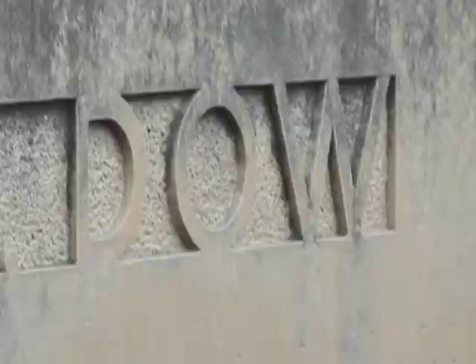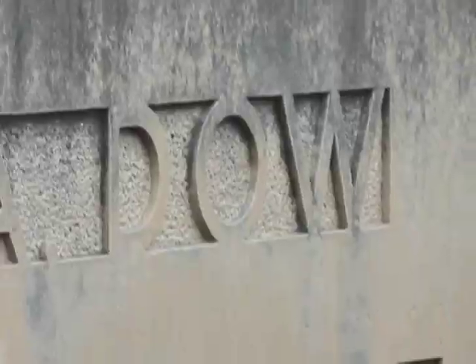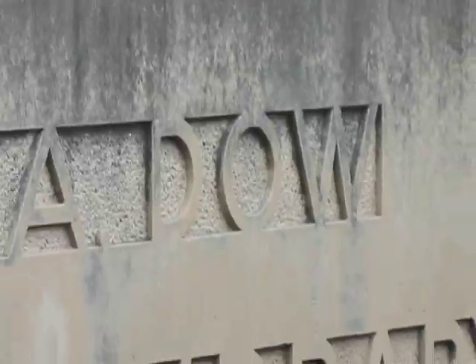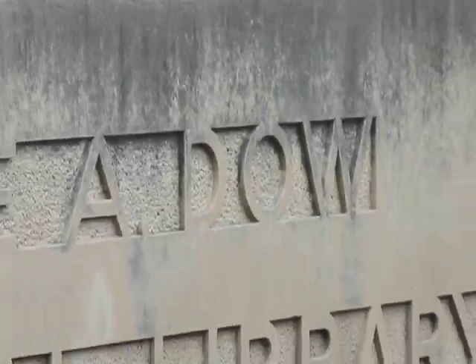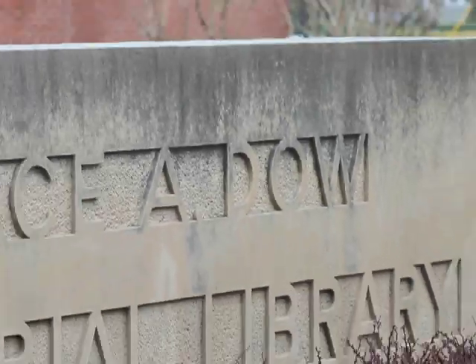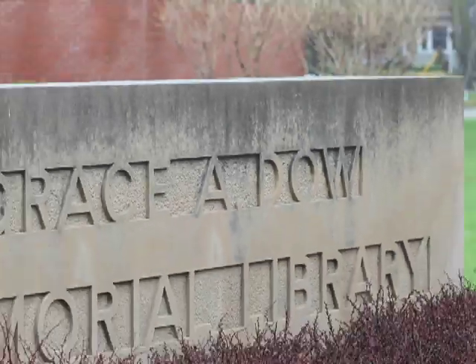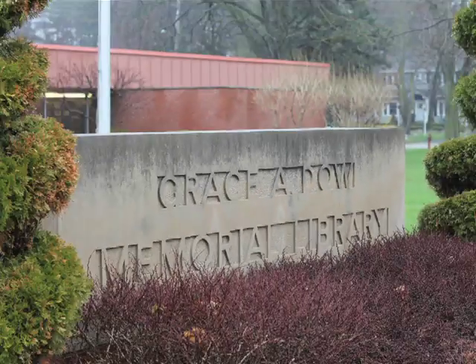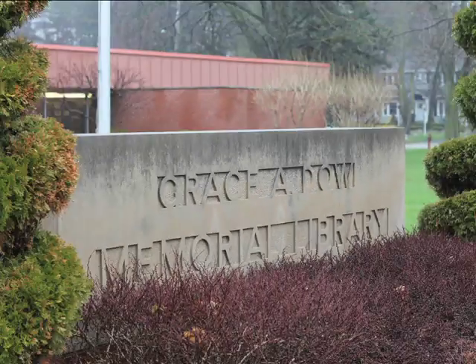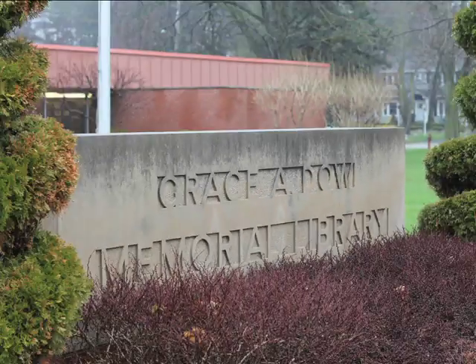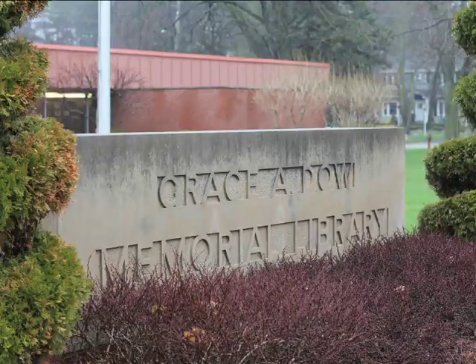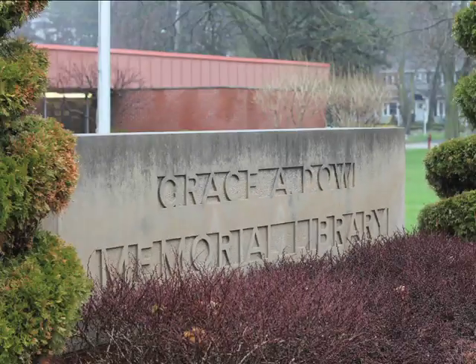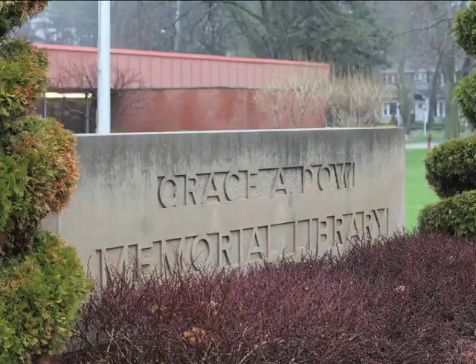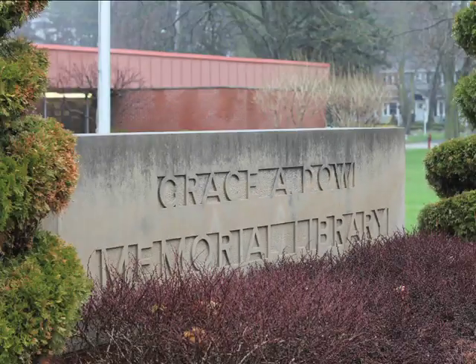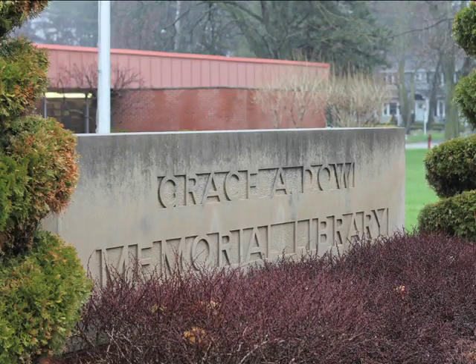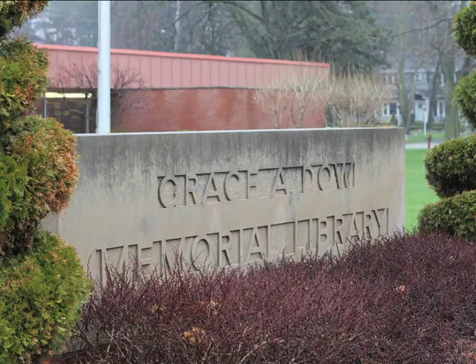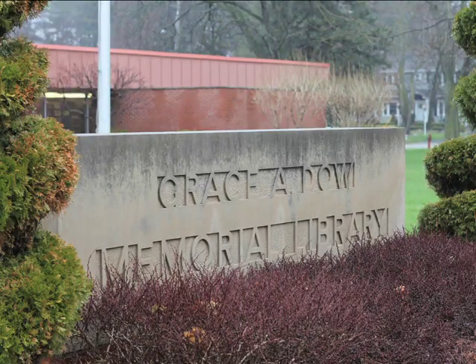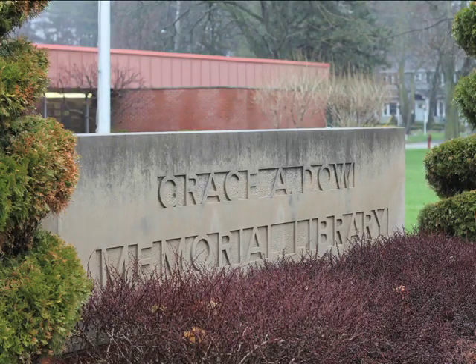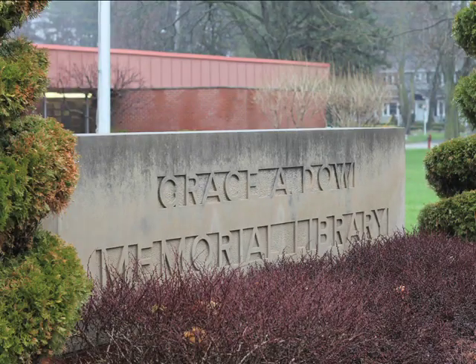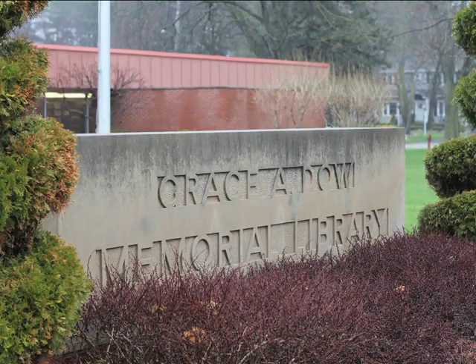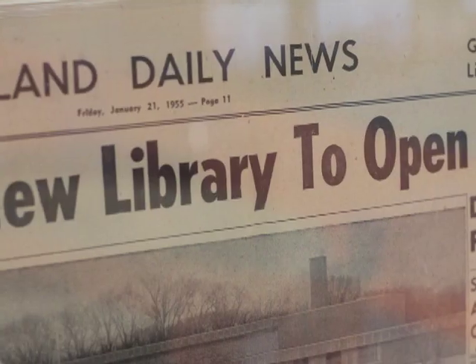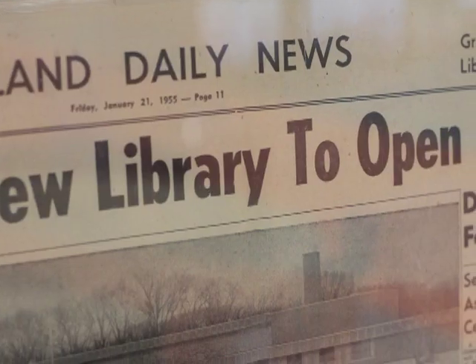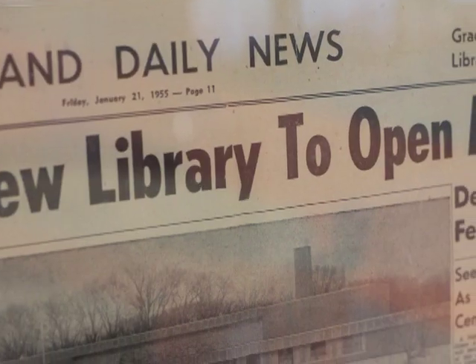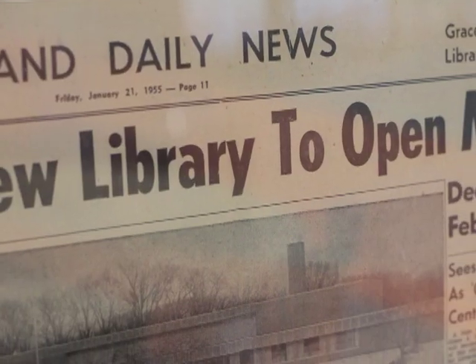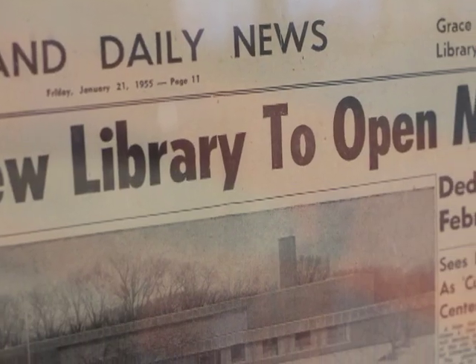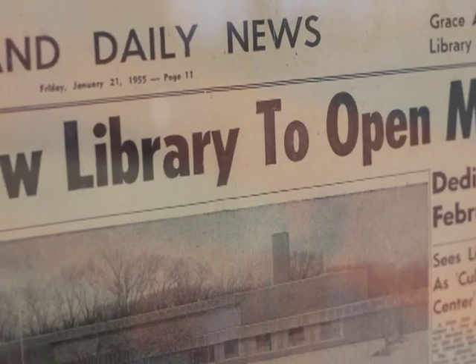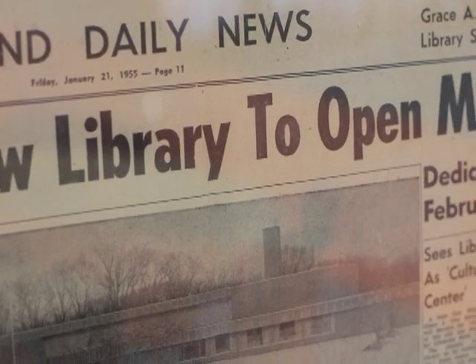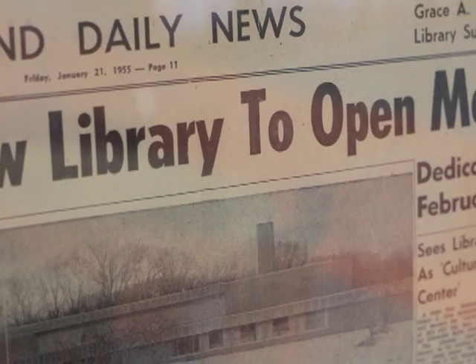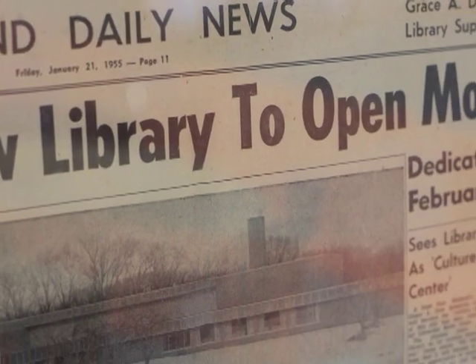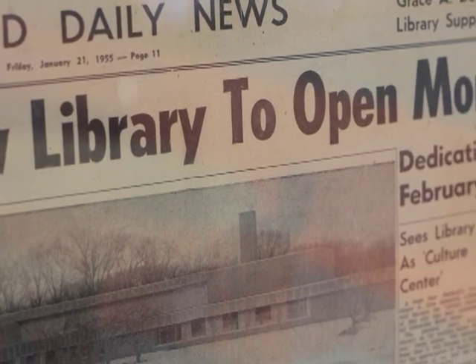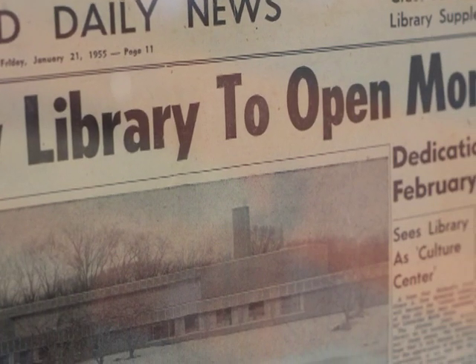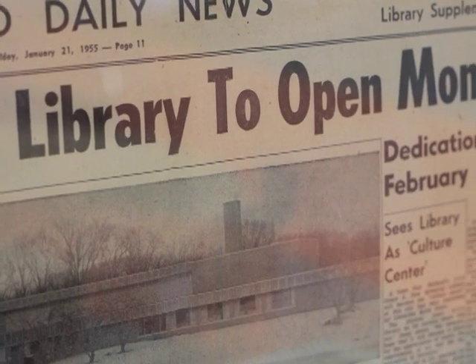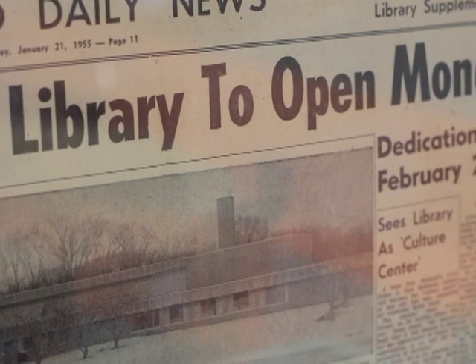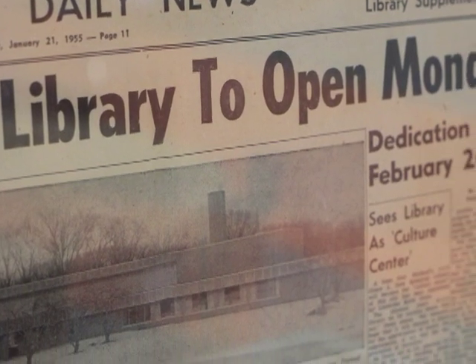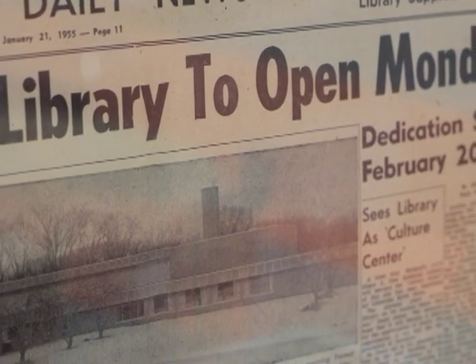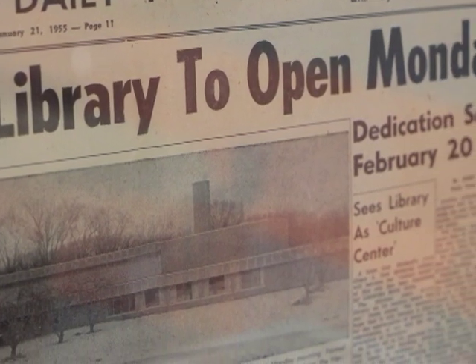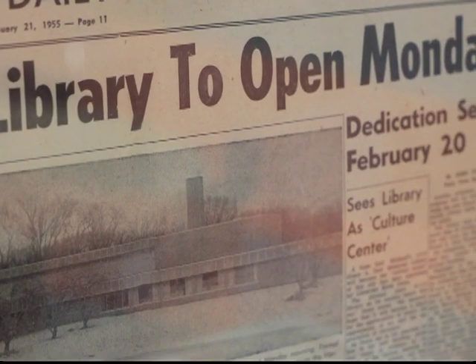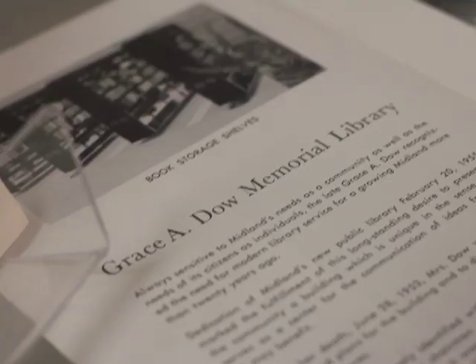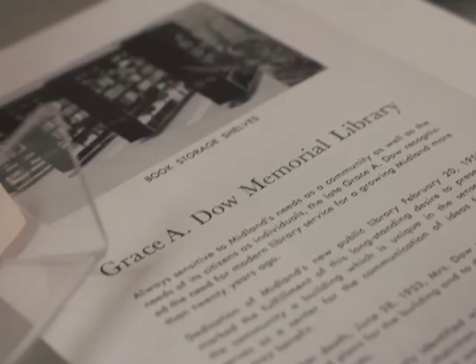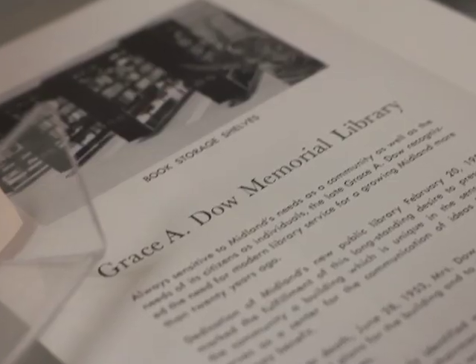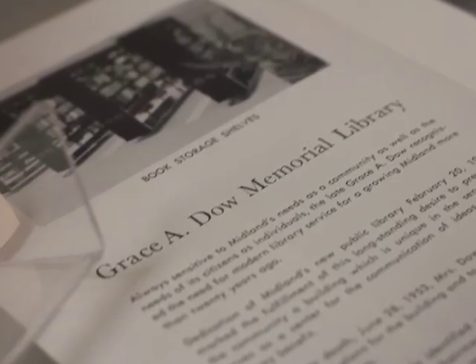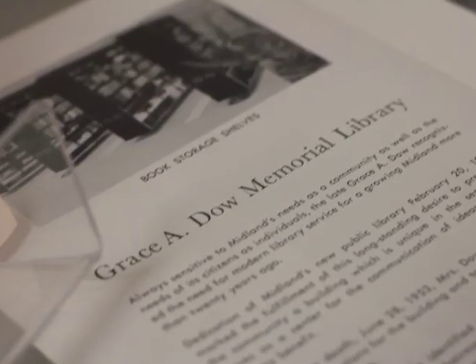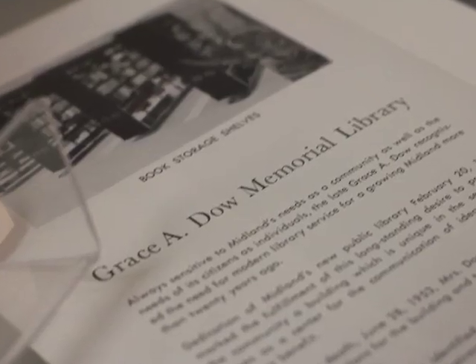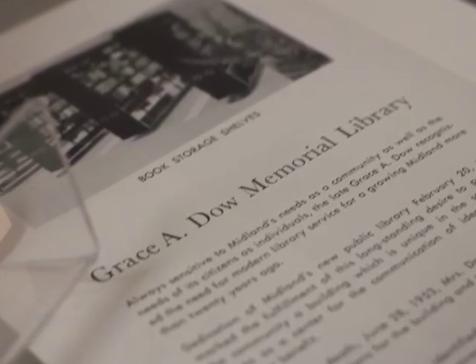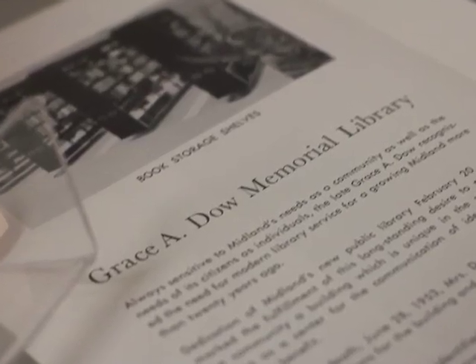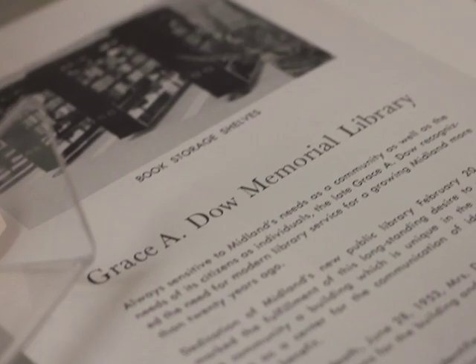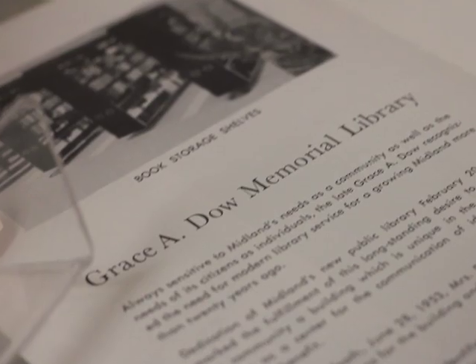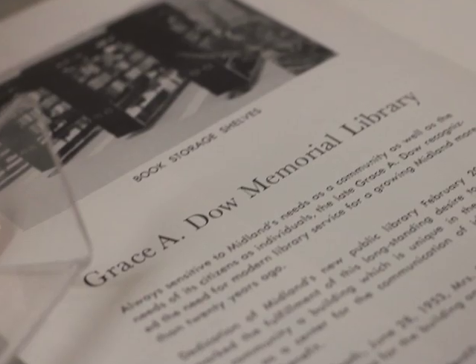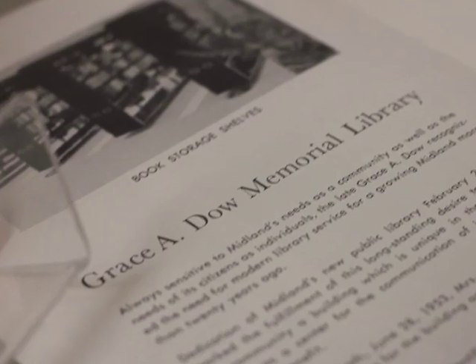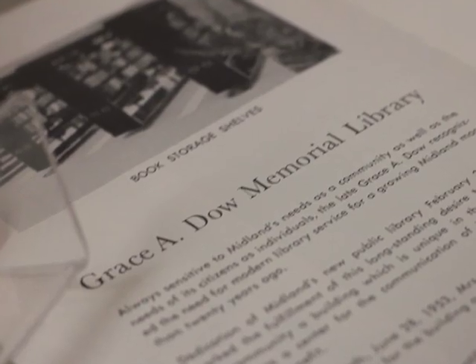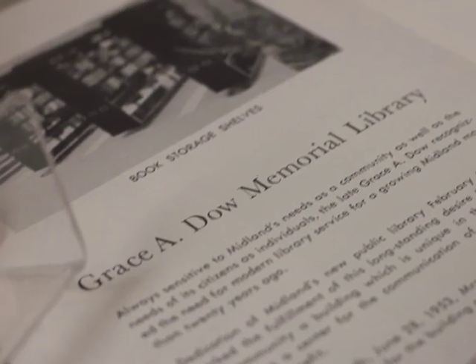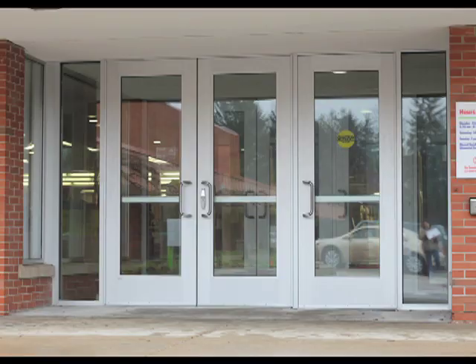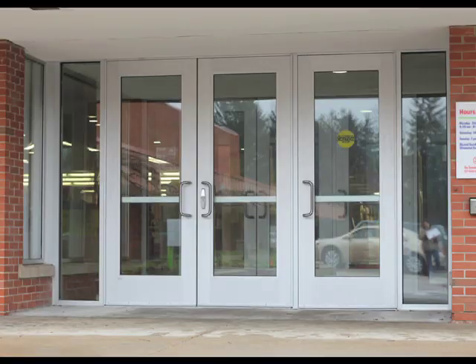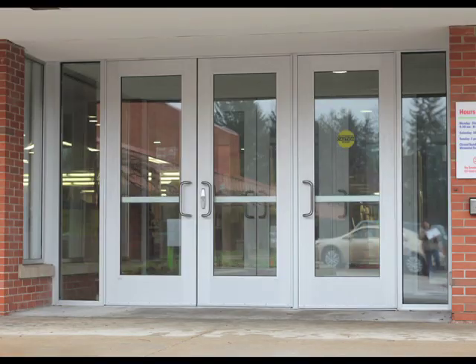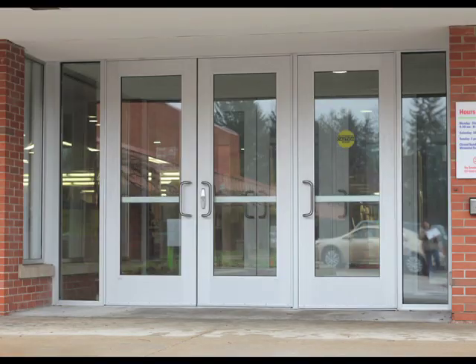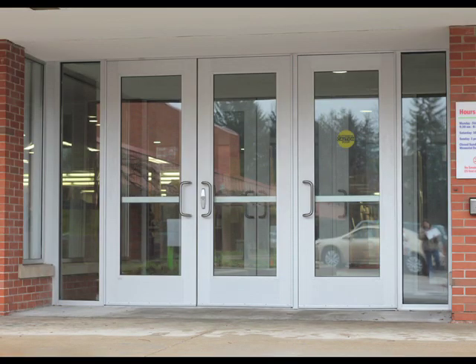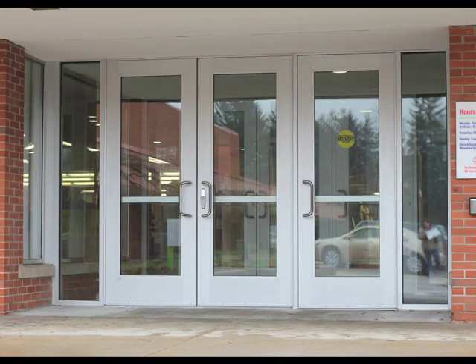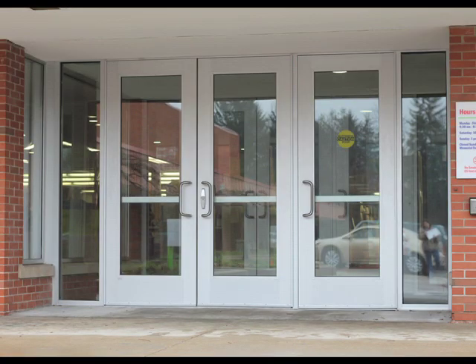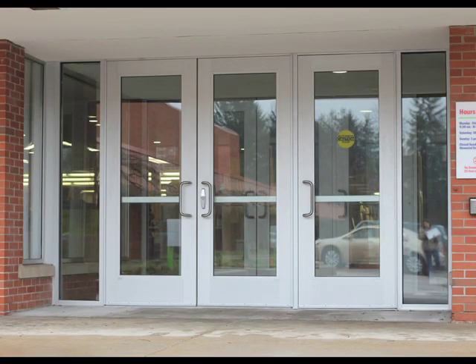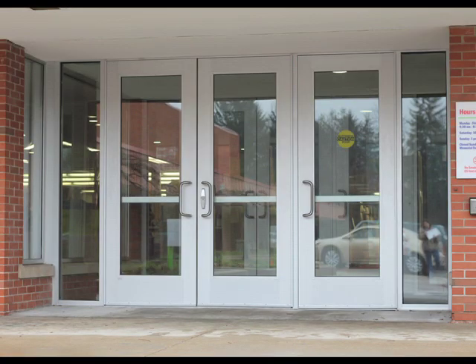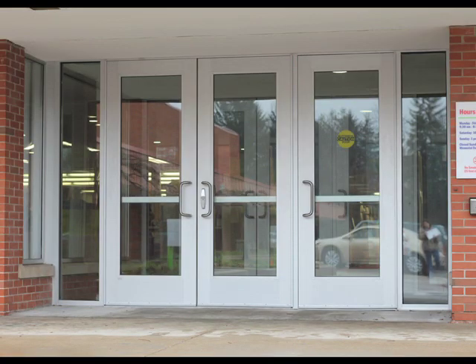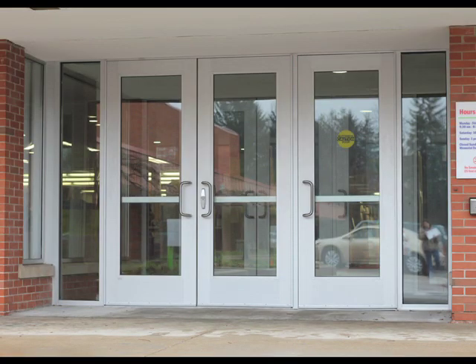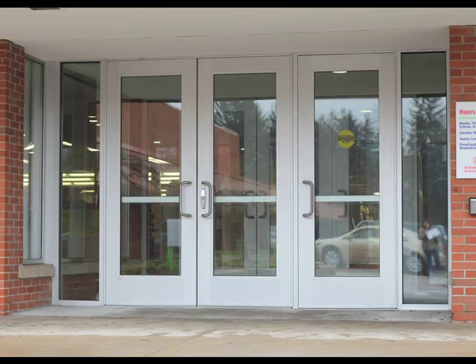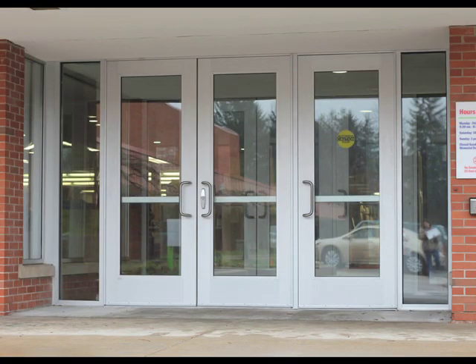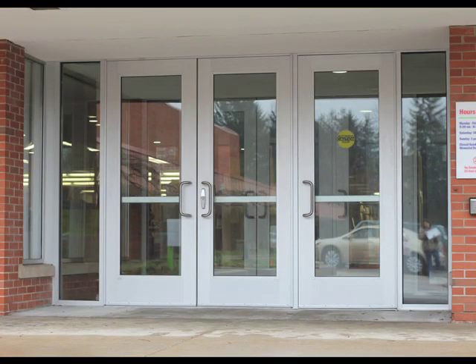What's up at the Grace A. Dow Memorial Library? An extensive revamp of the nearly 60-year-old facility that's a gem in our community. Come explore some of the new features.